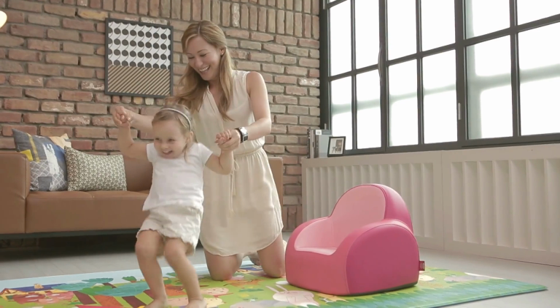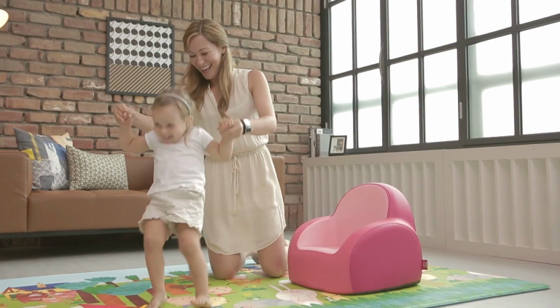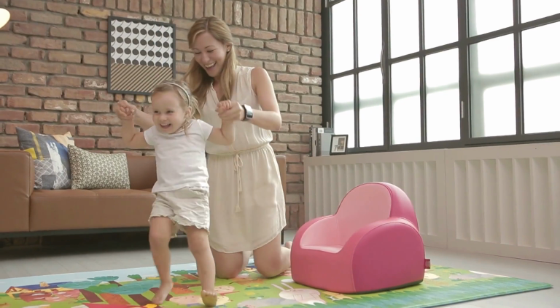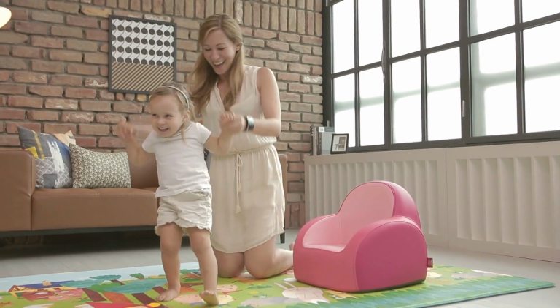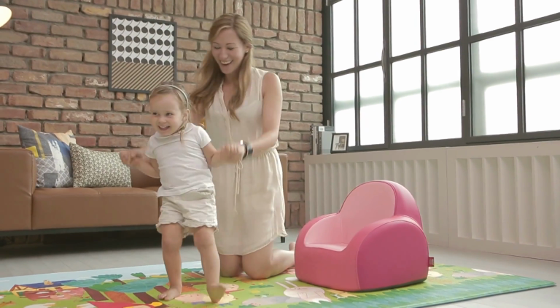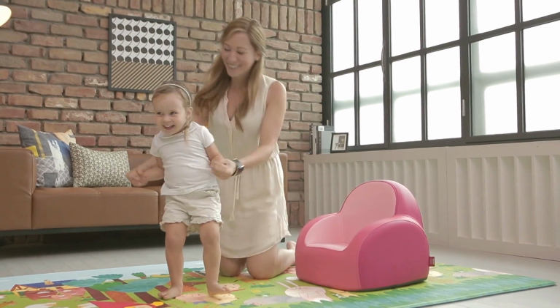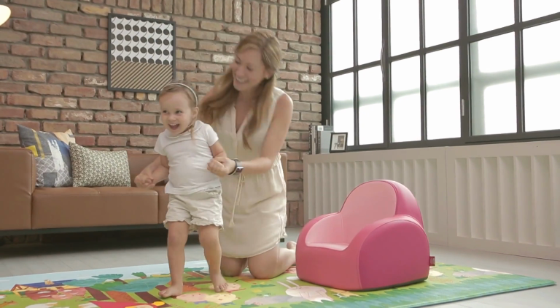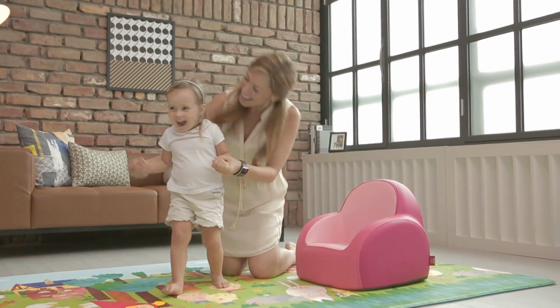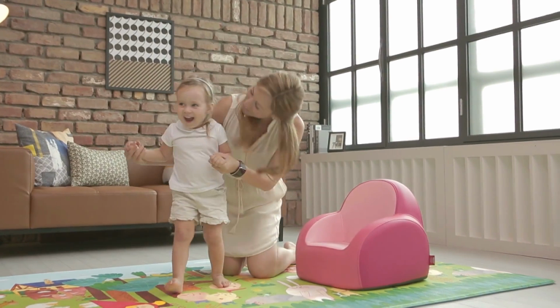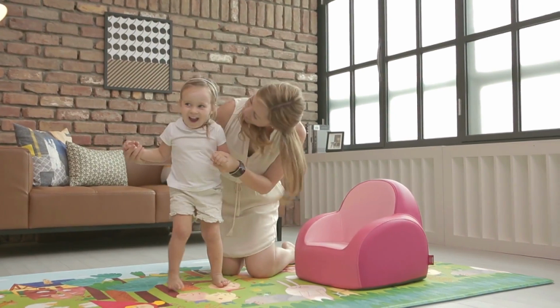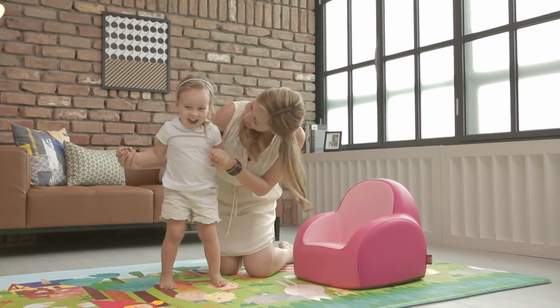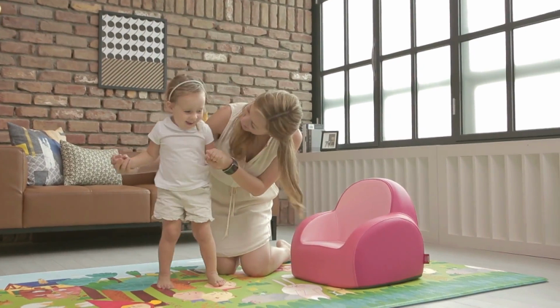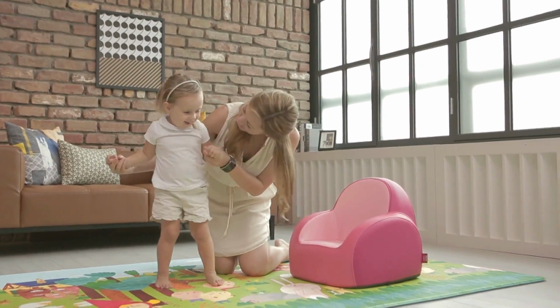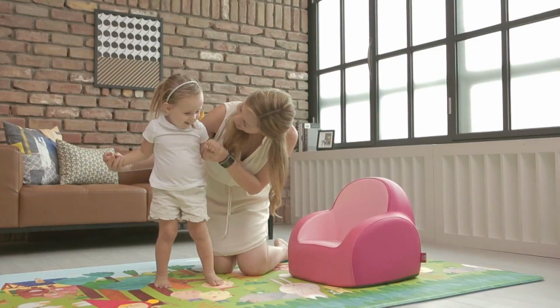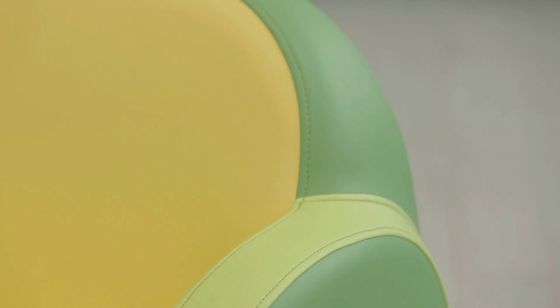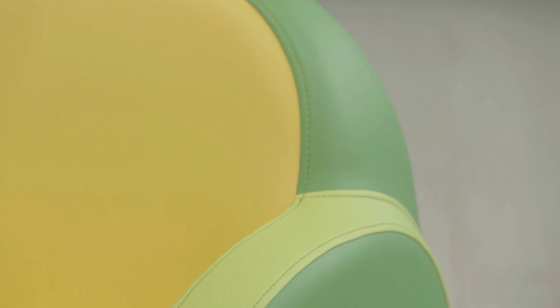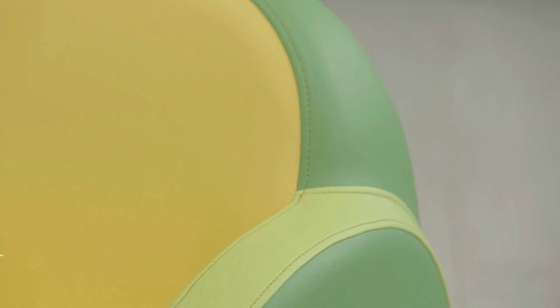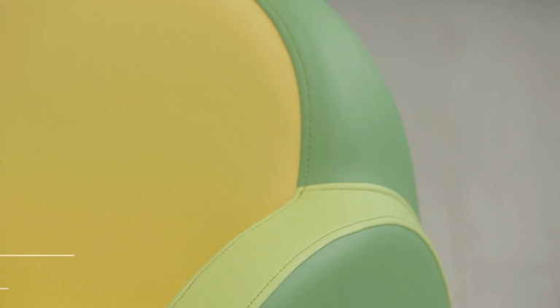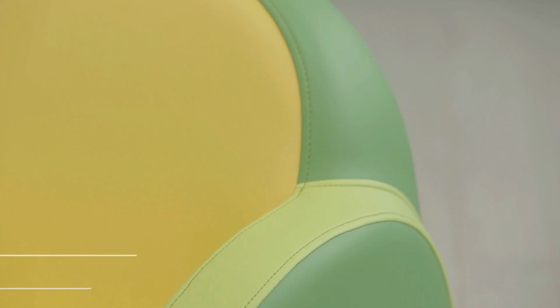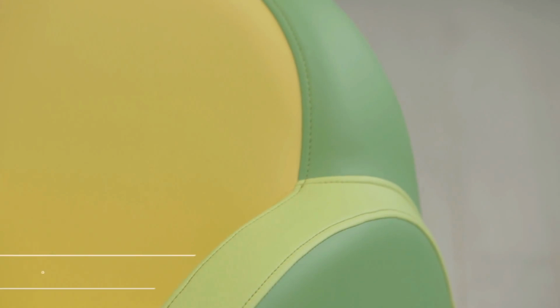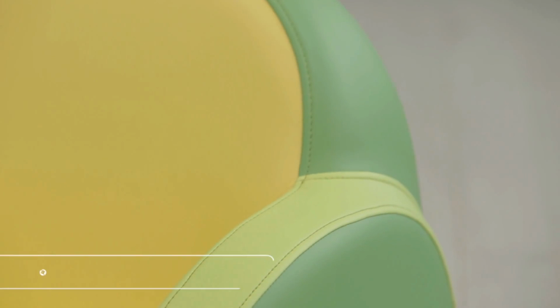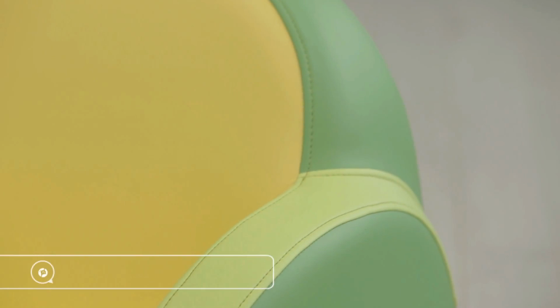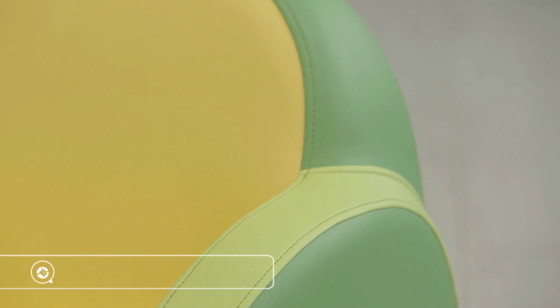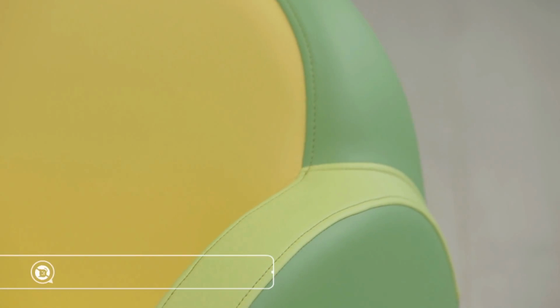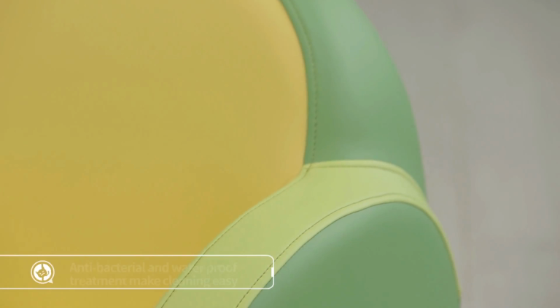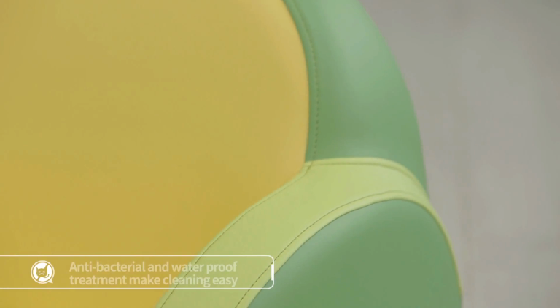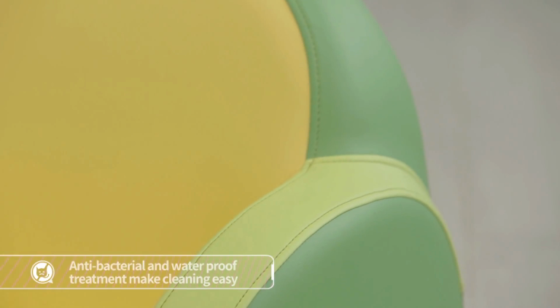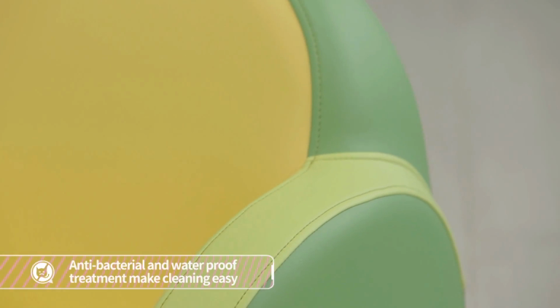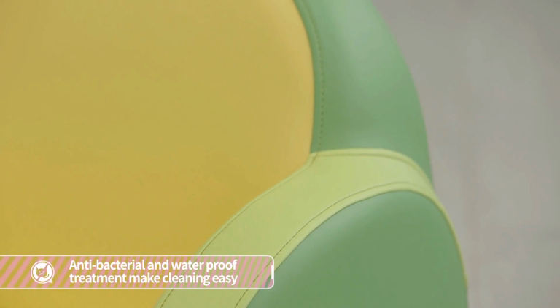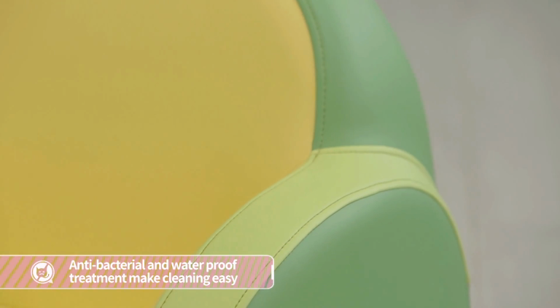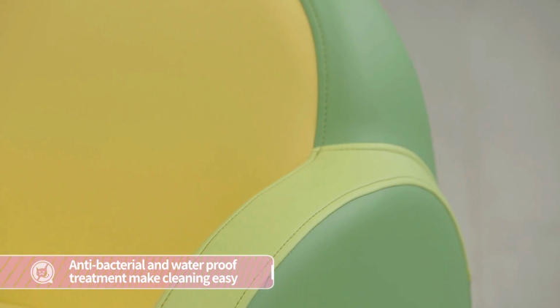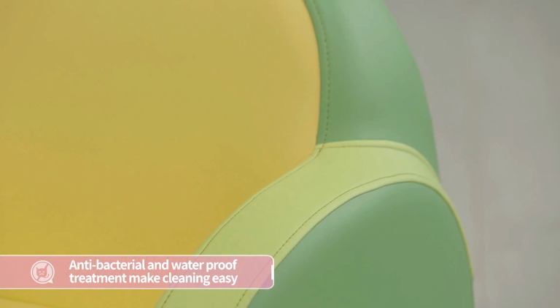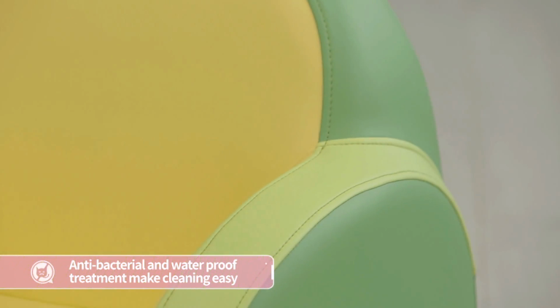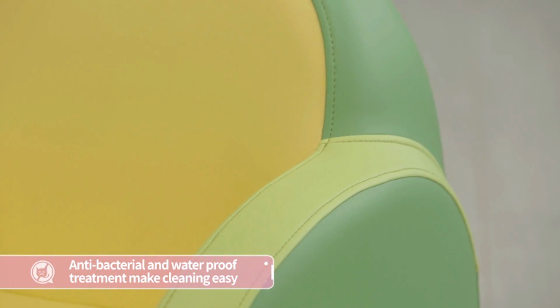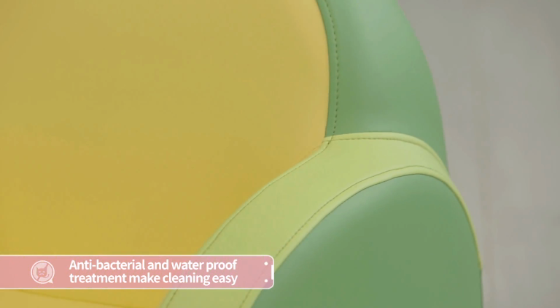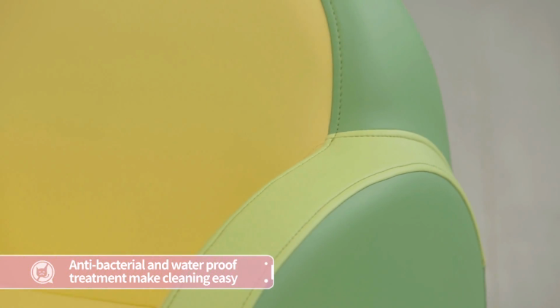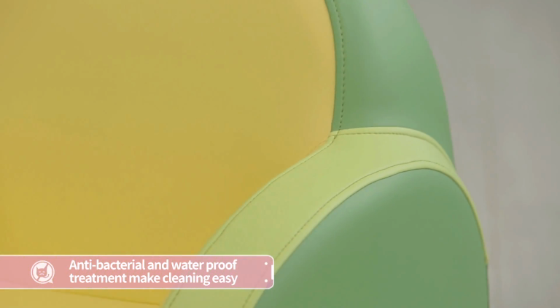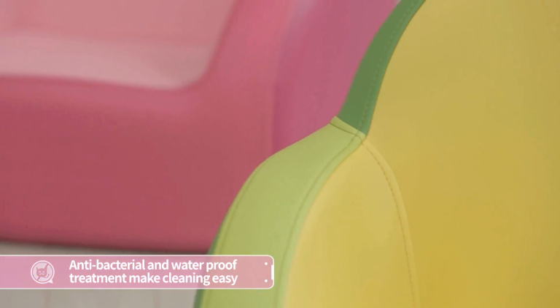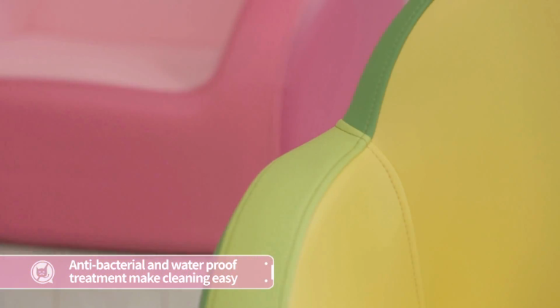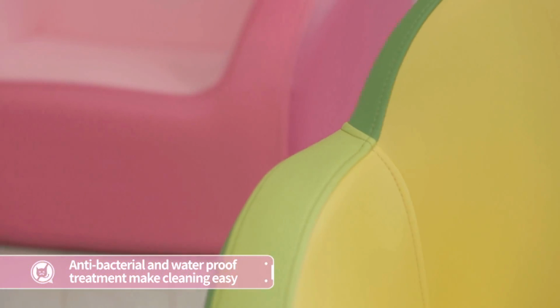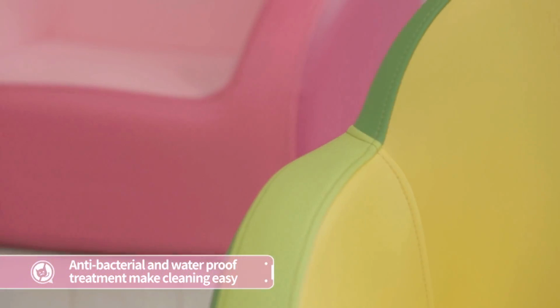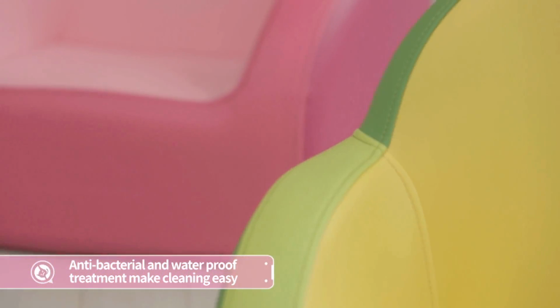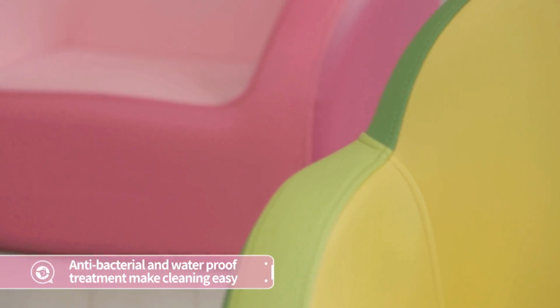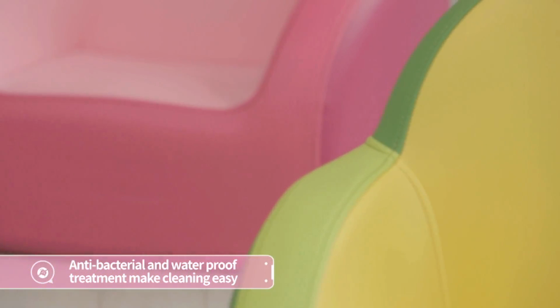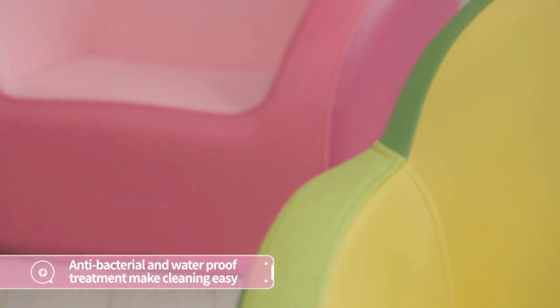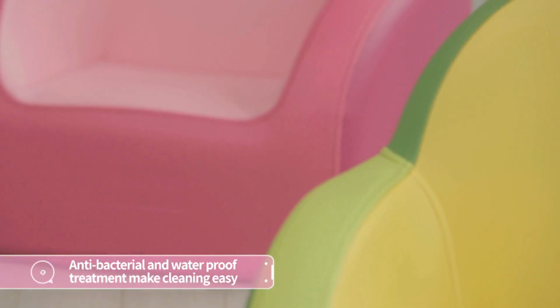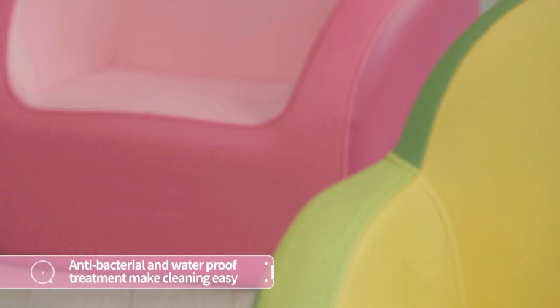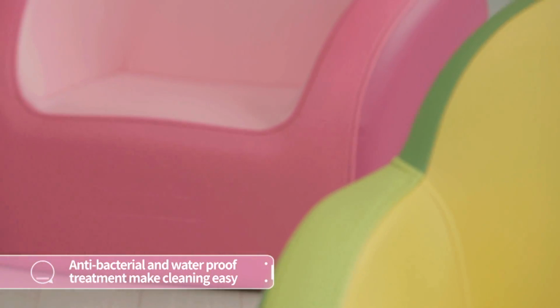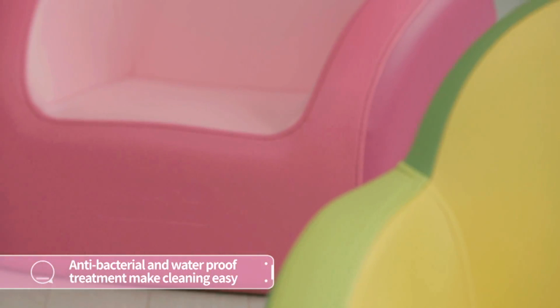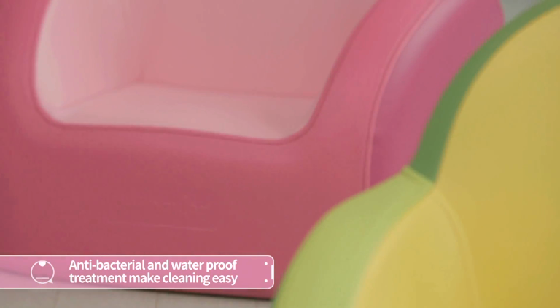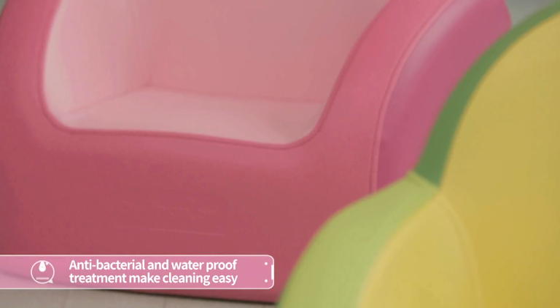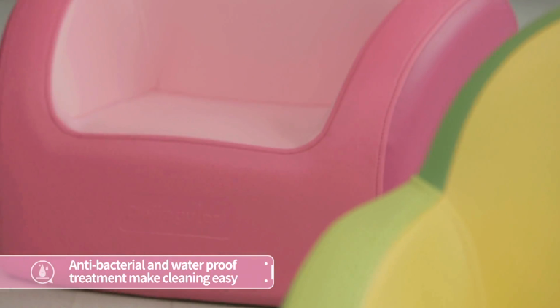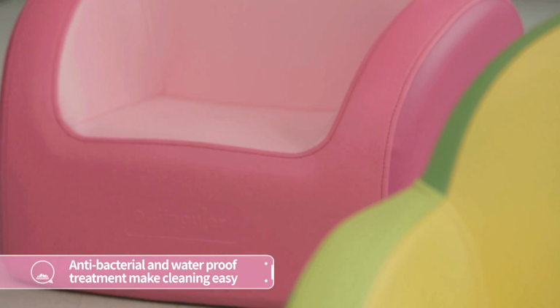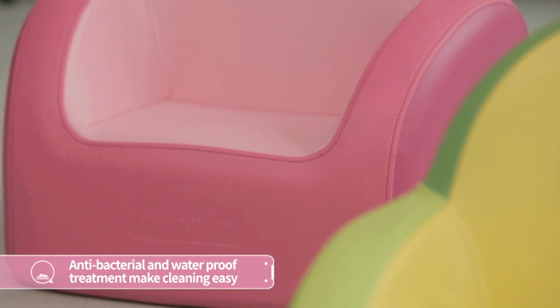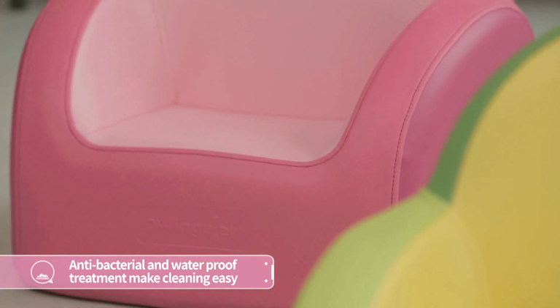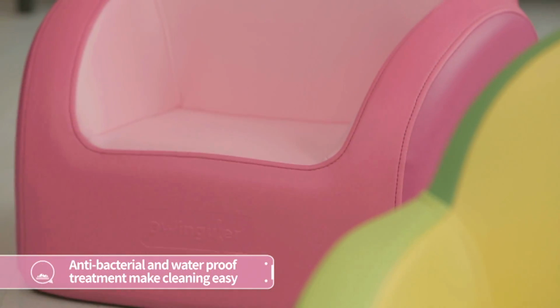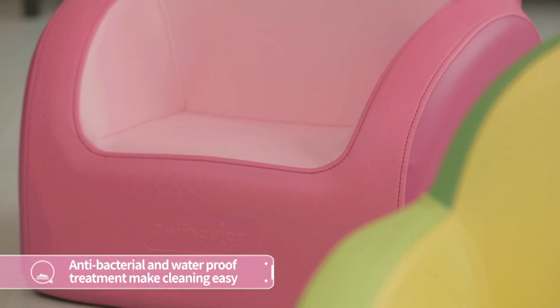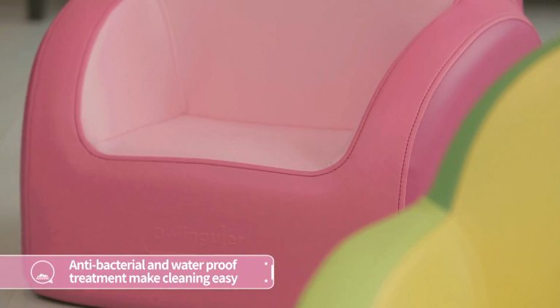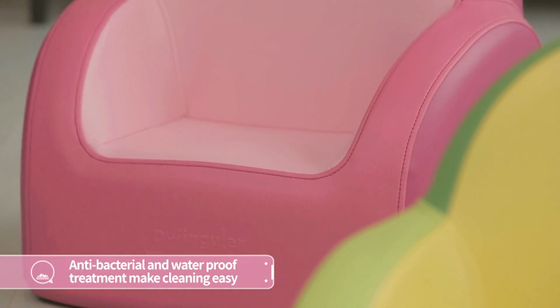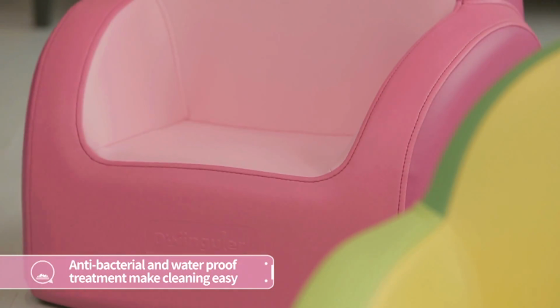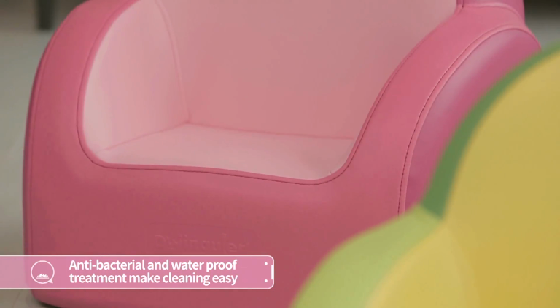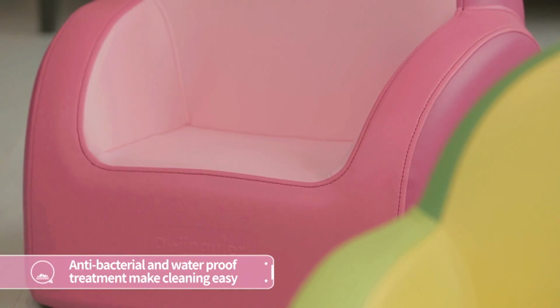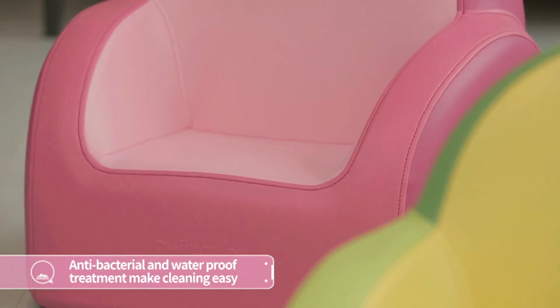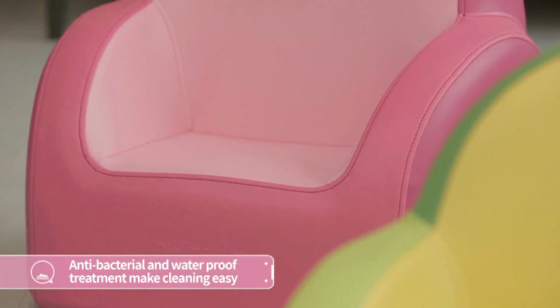No adhesive is used. An antibacterial and waterproof treatment makes it clean.